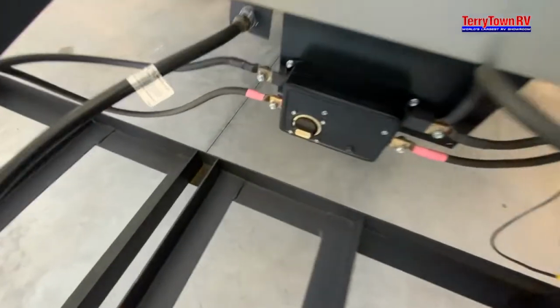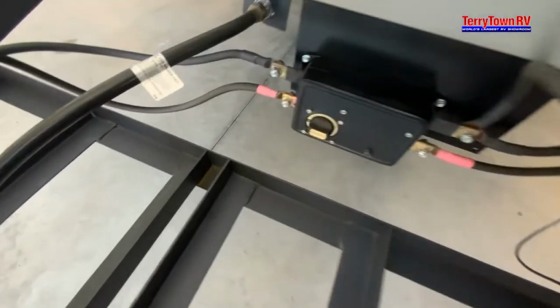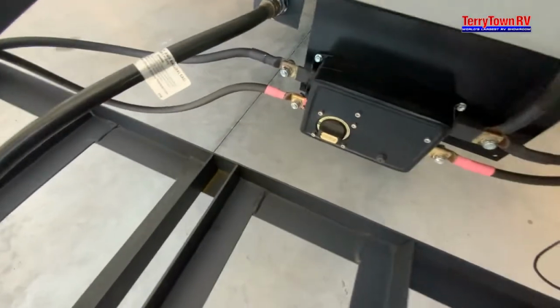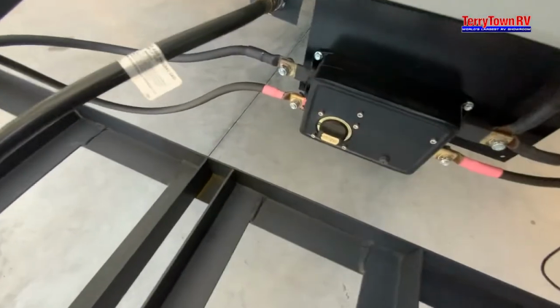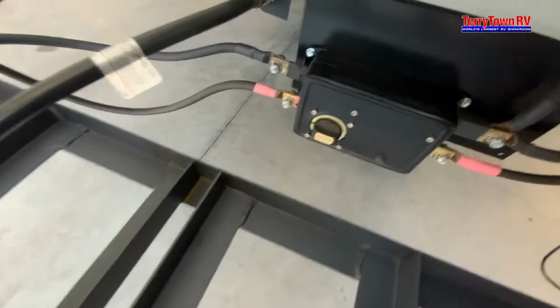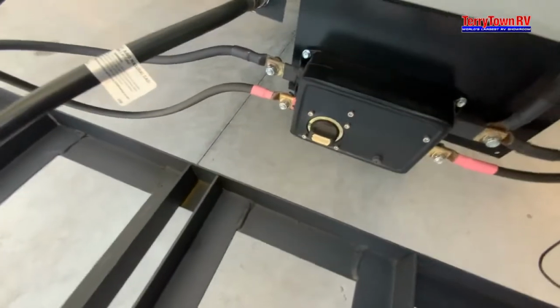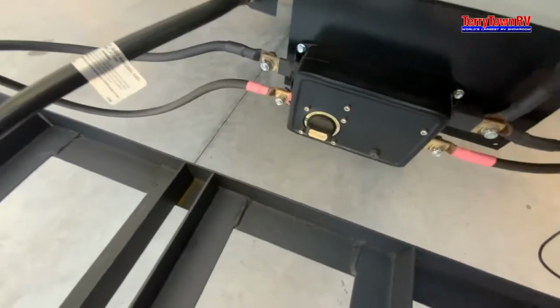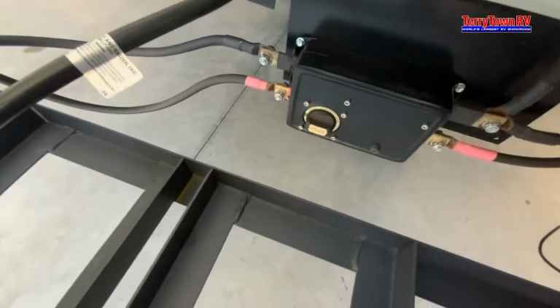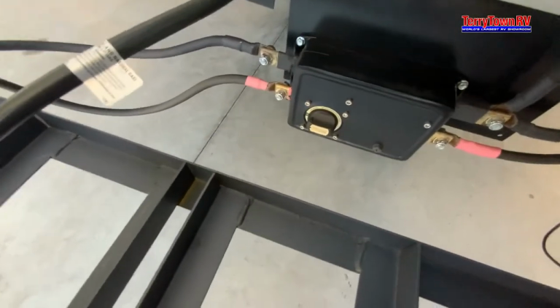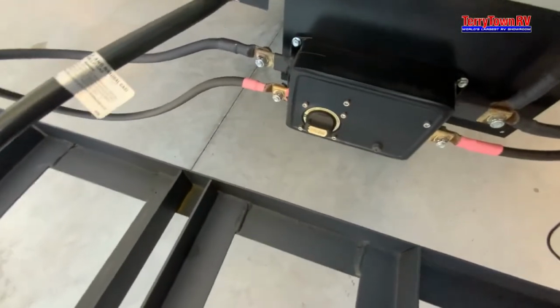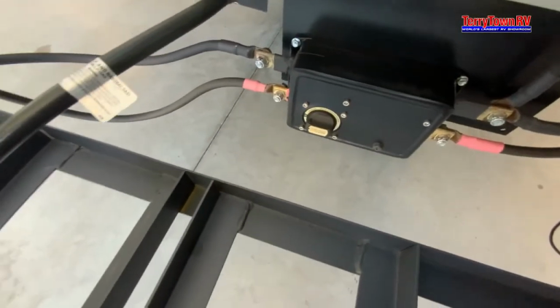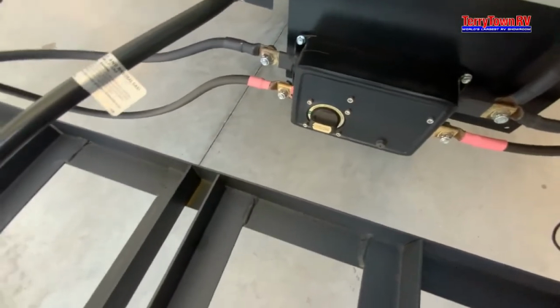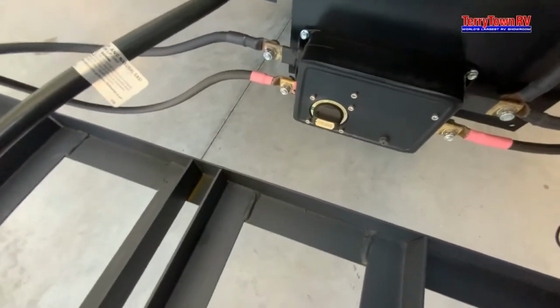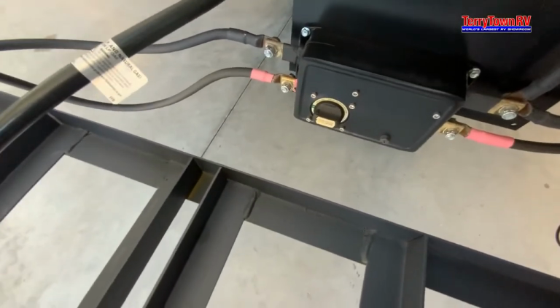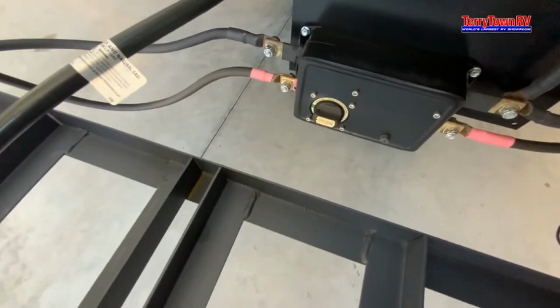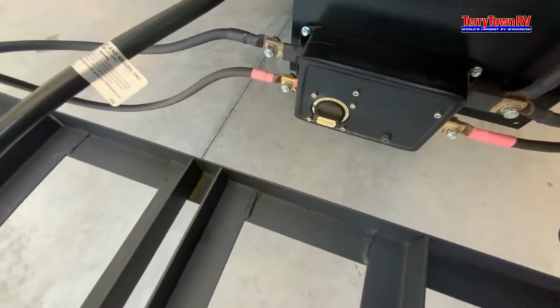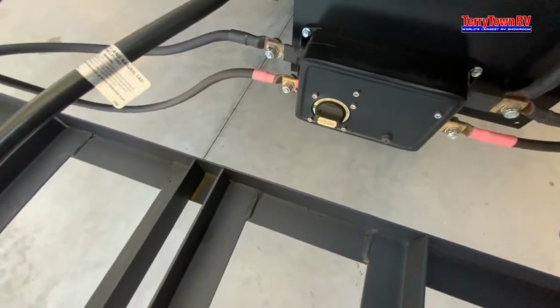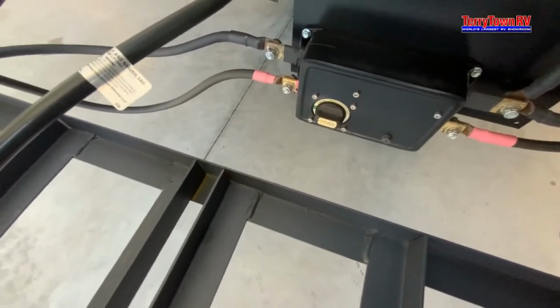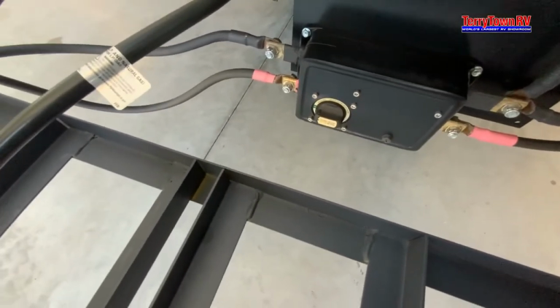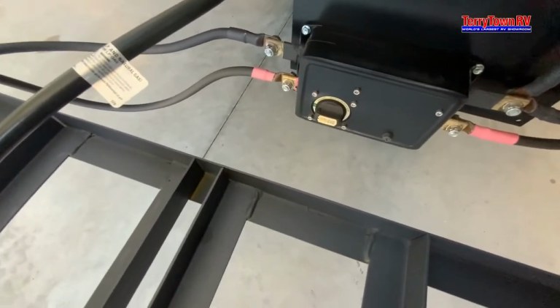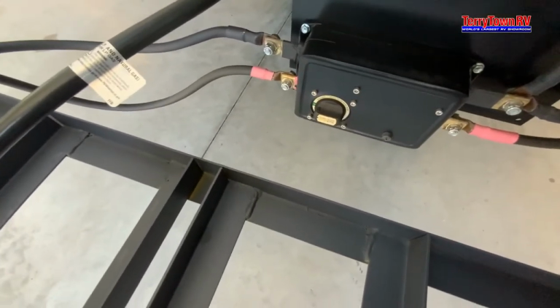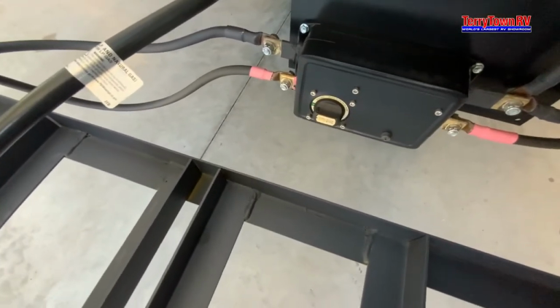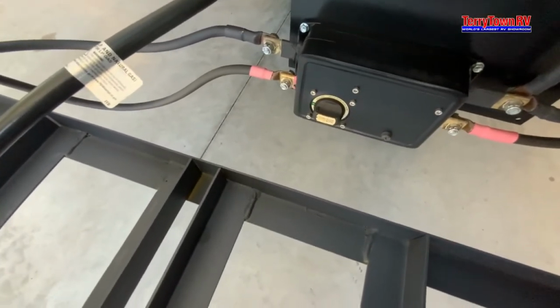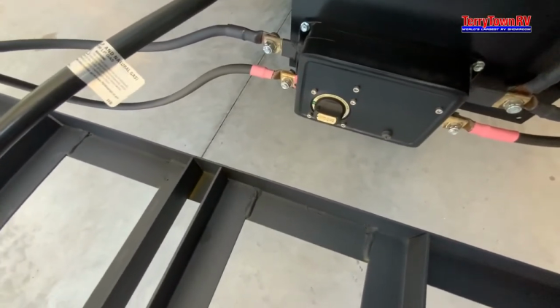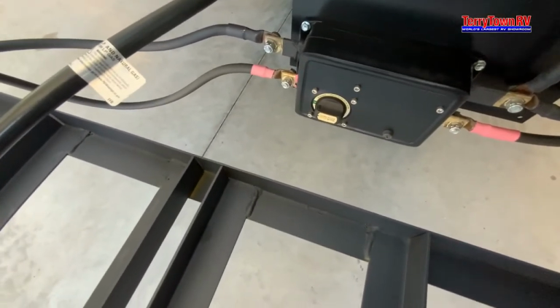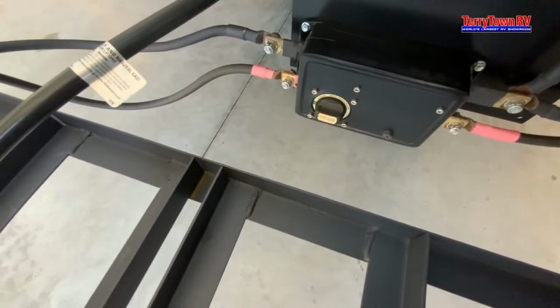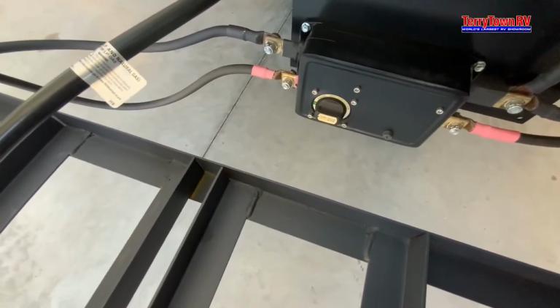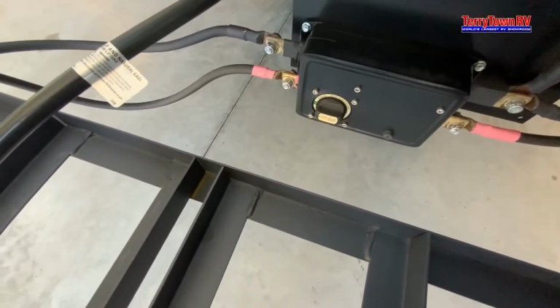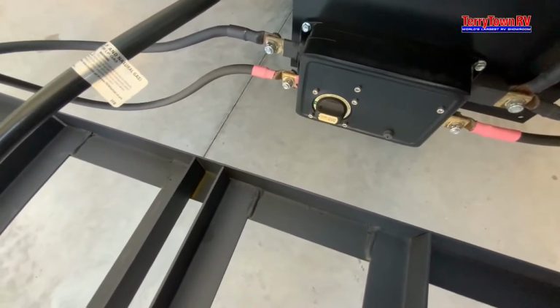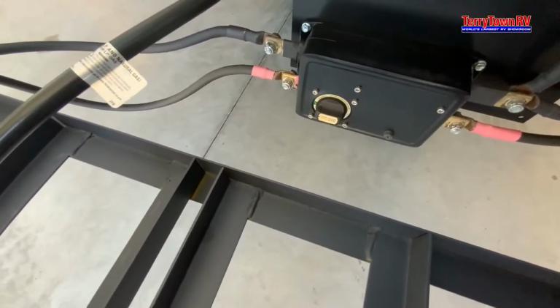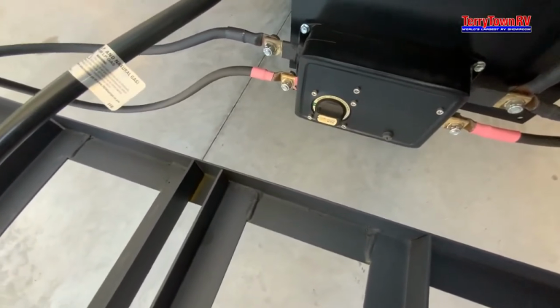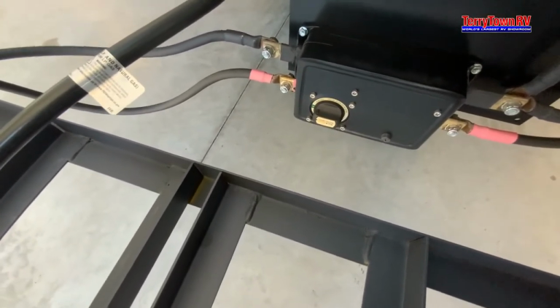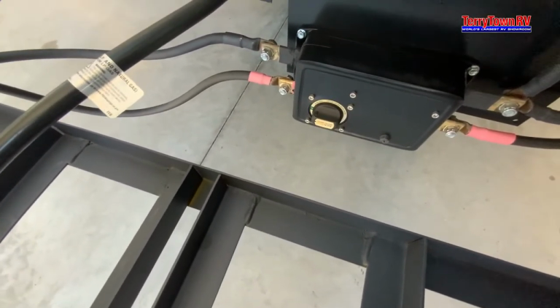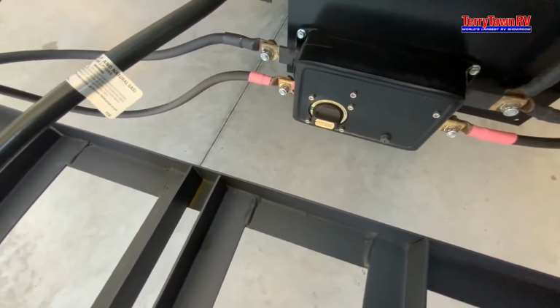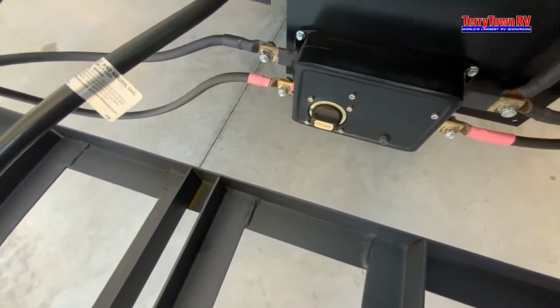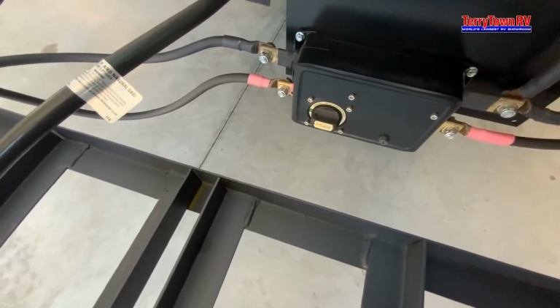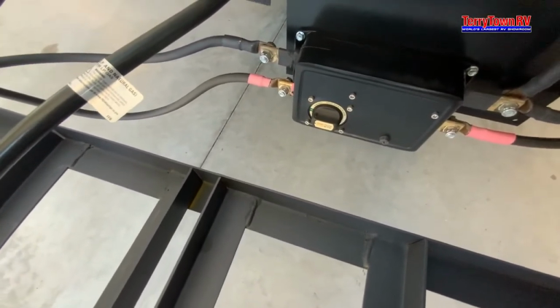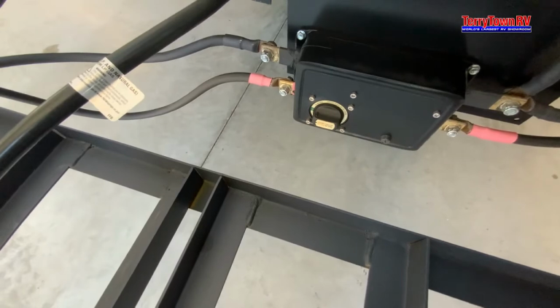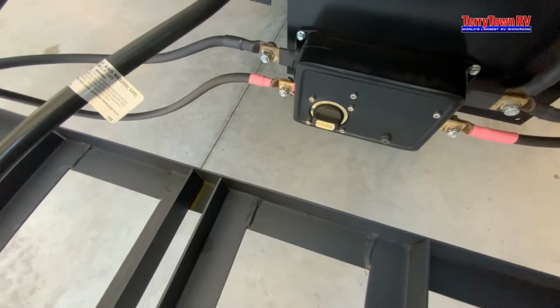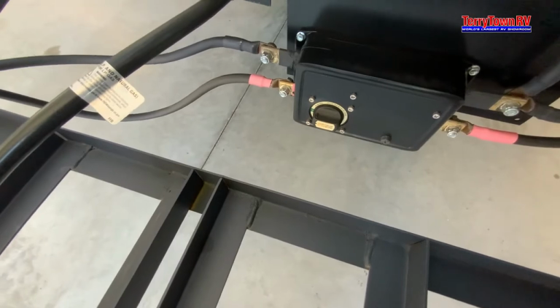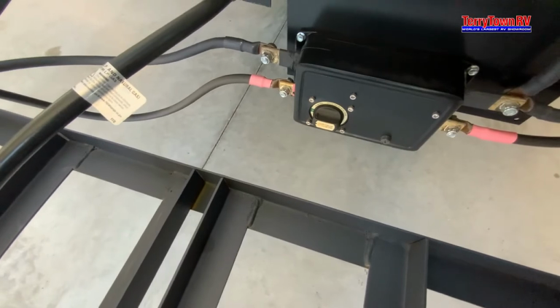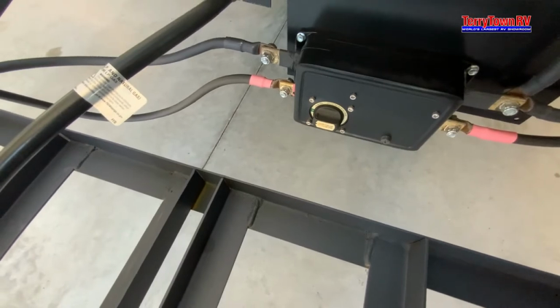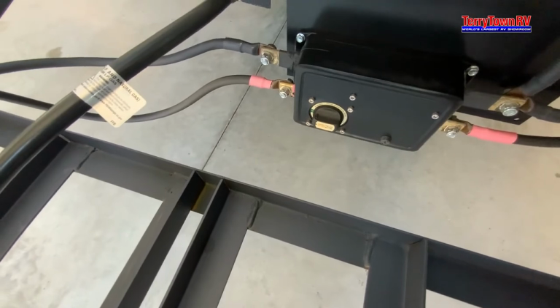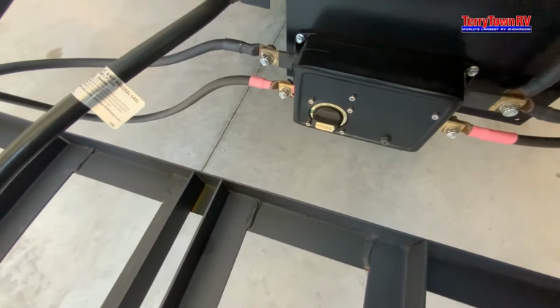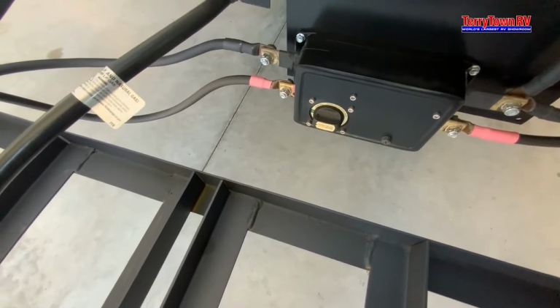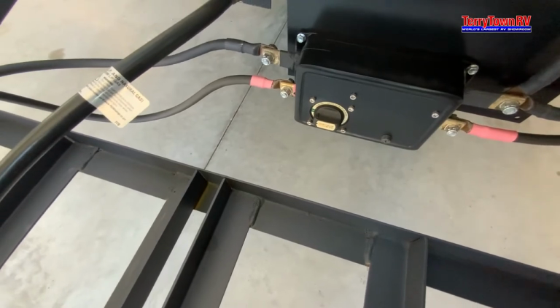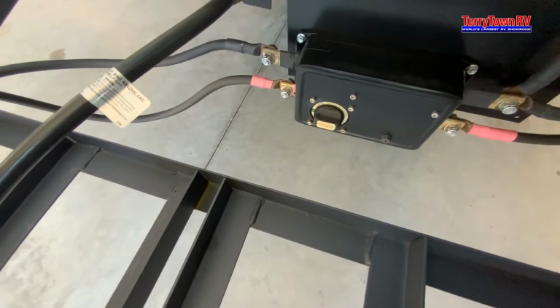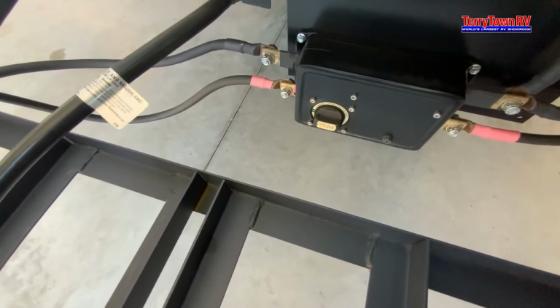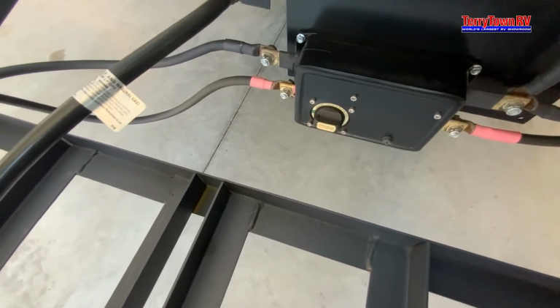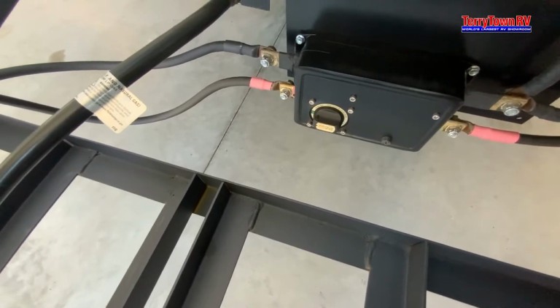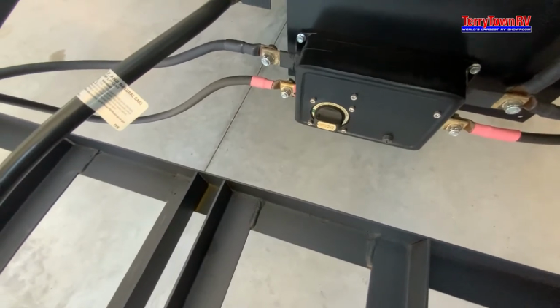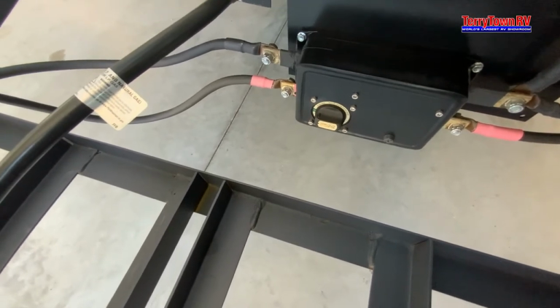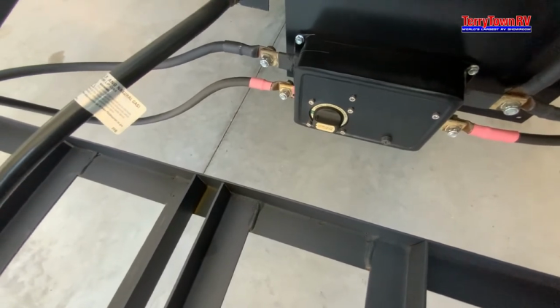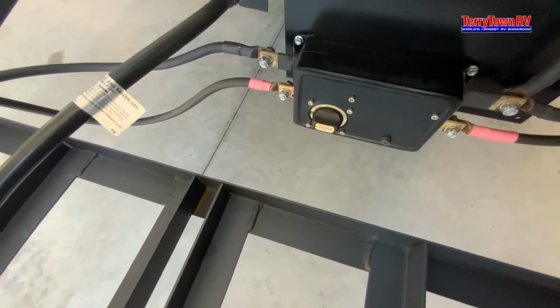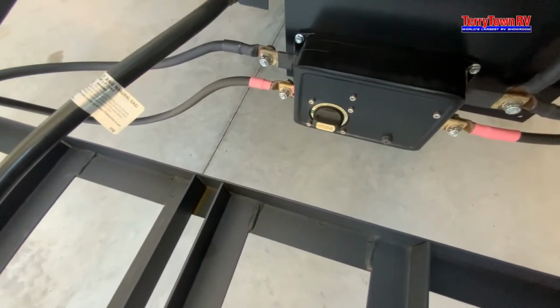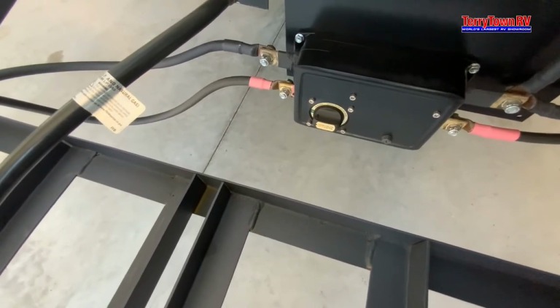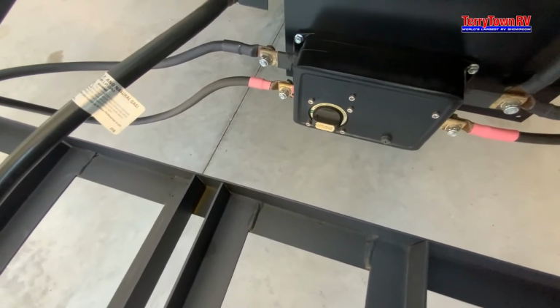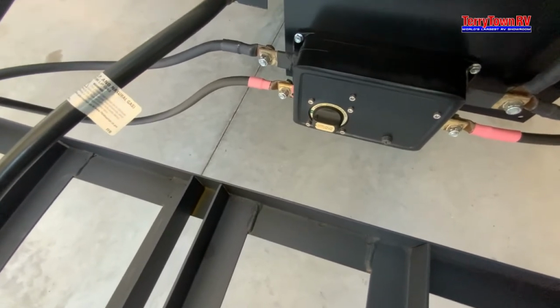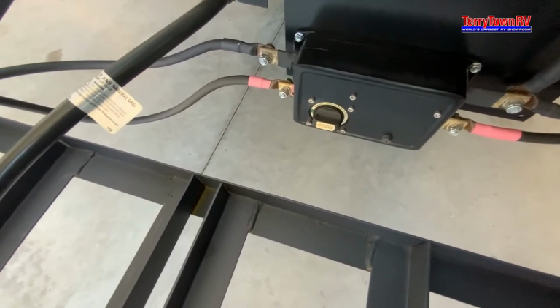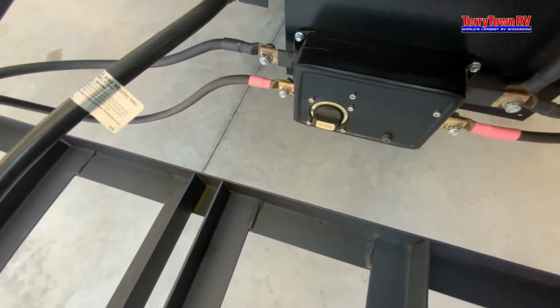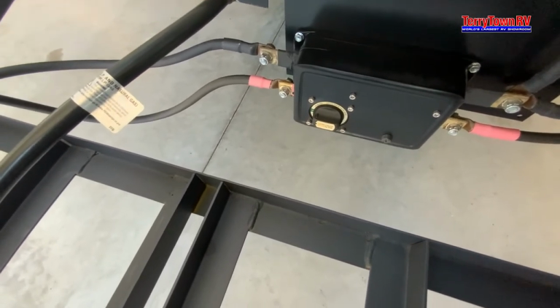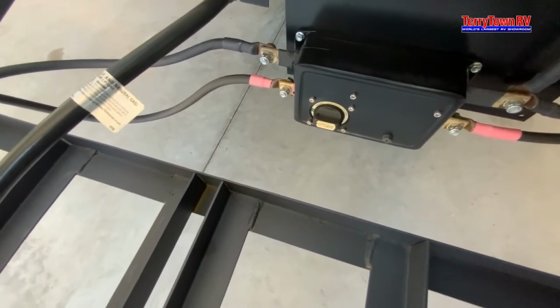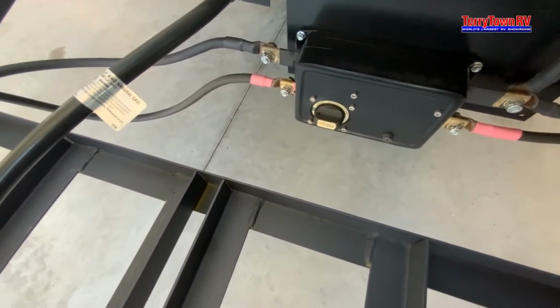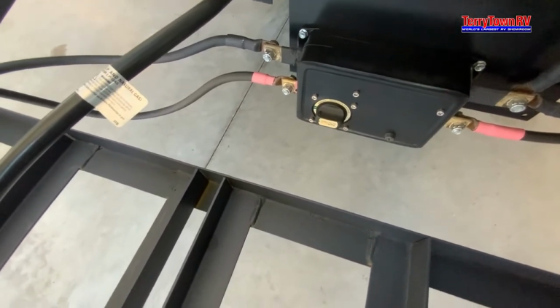Back there we're going to have a battery disconnect that'll turn off everything to the coach, except for the carbon monoxide detector that always draws power.